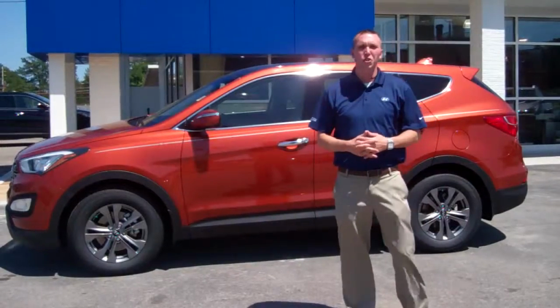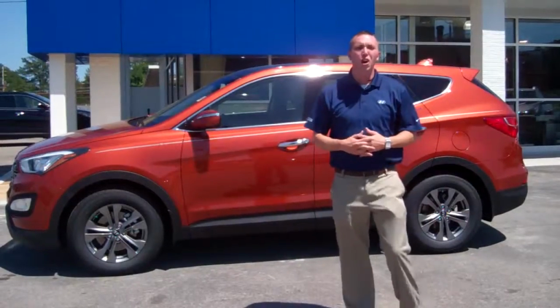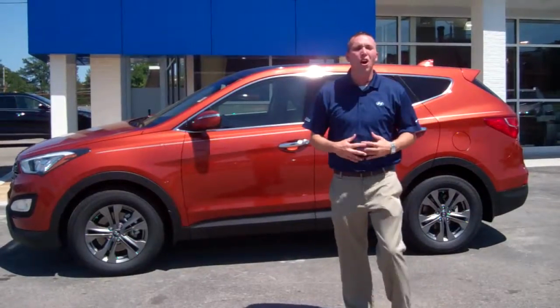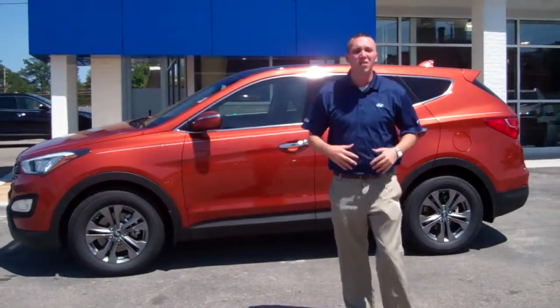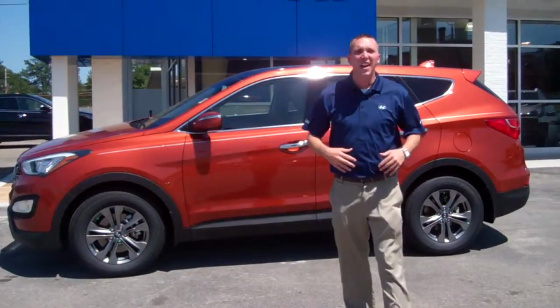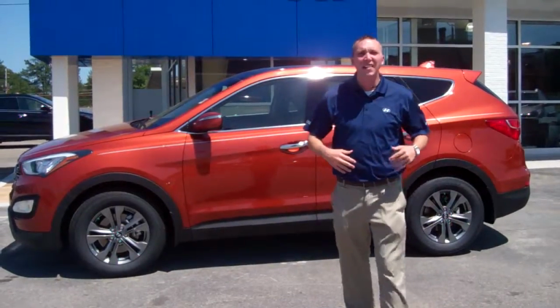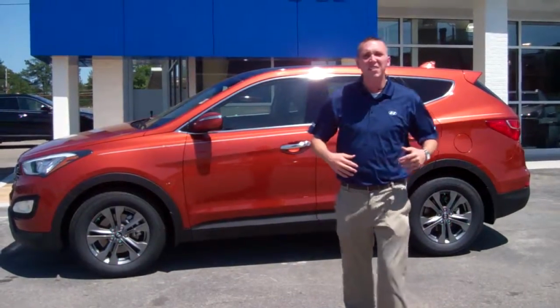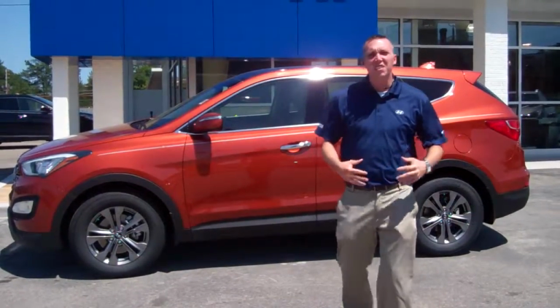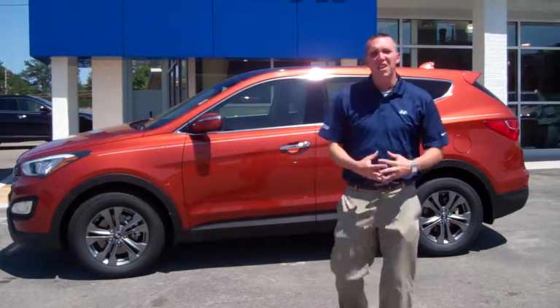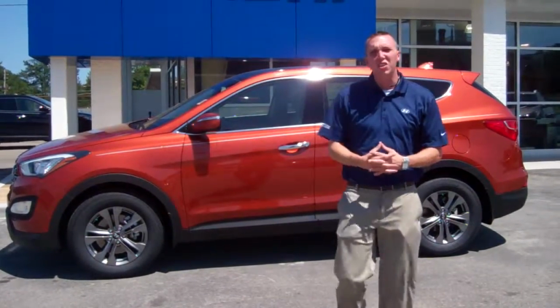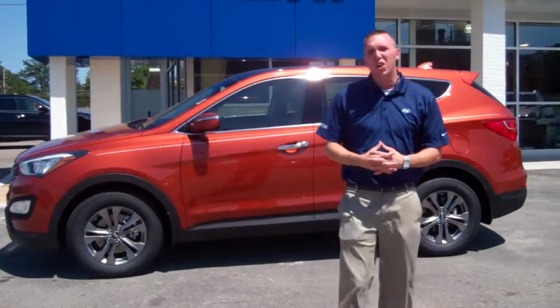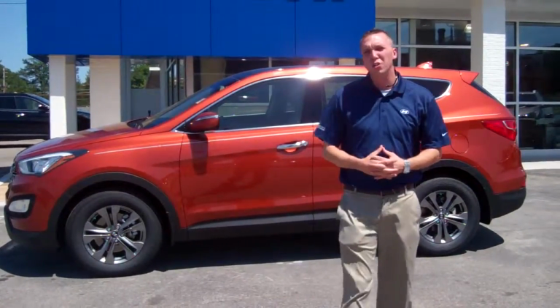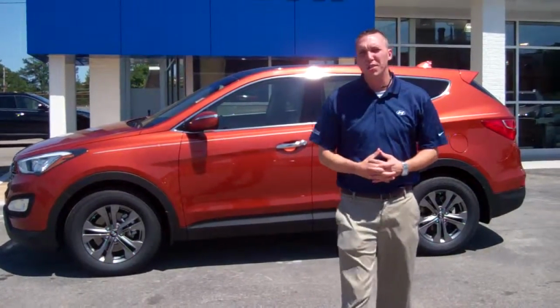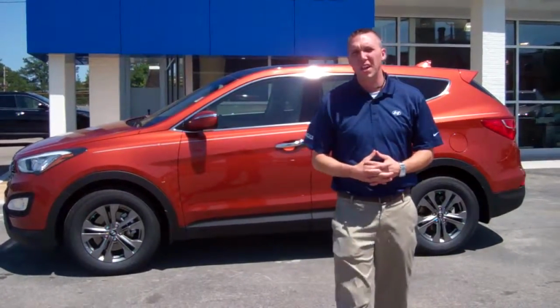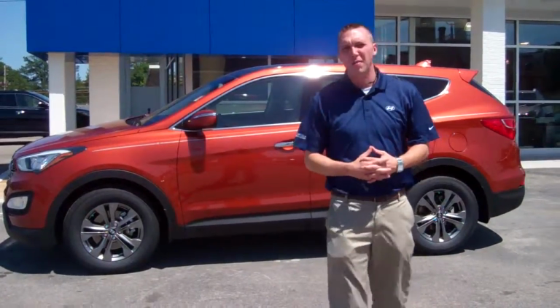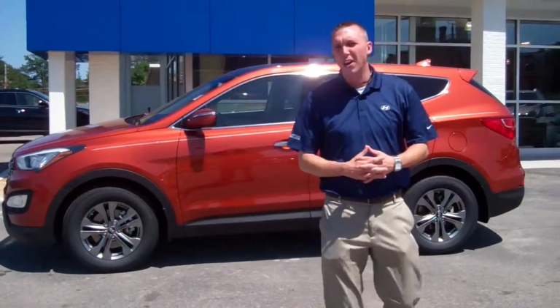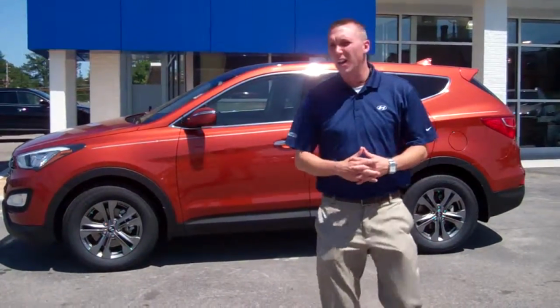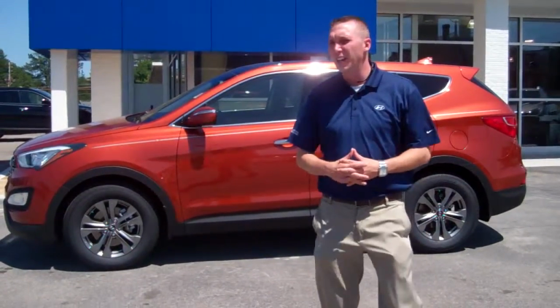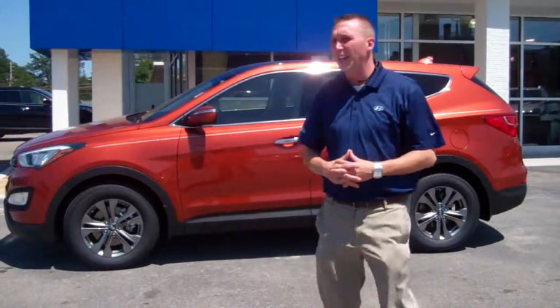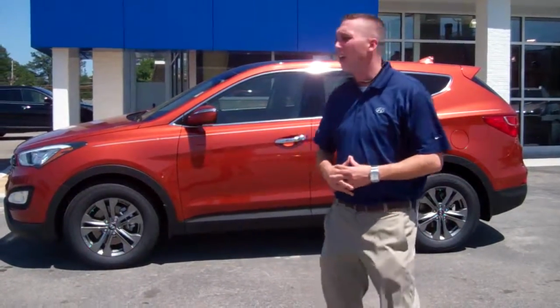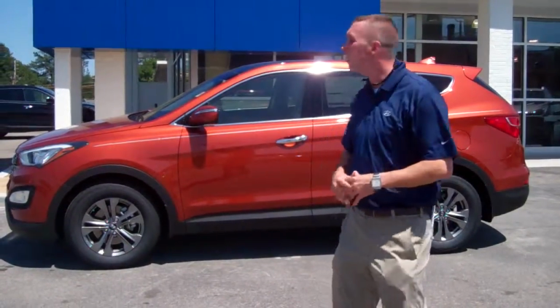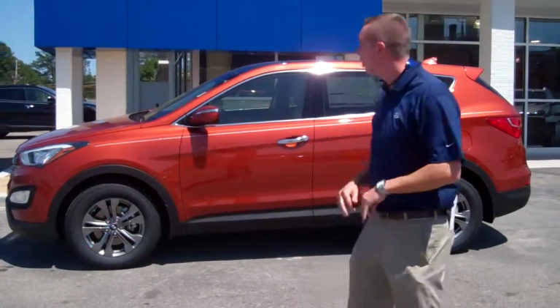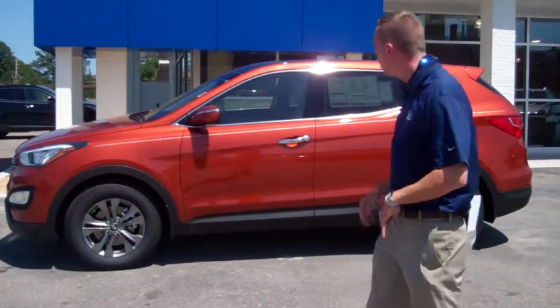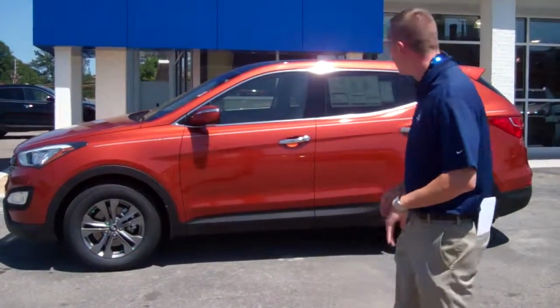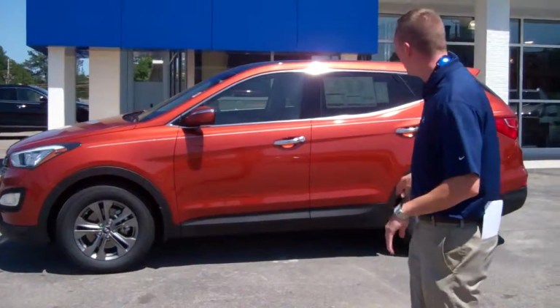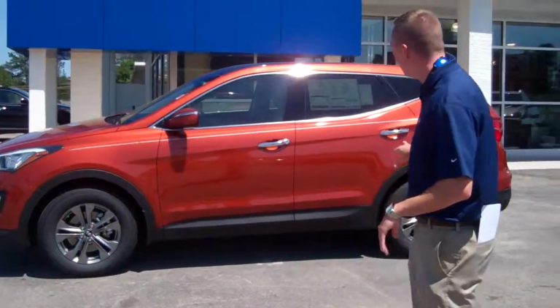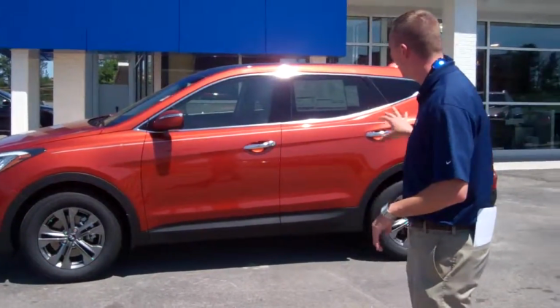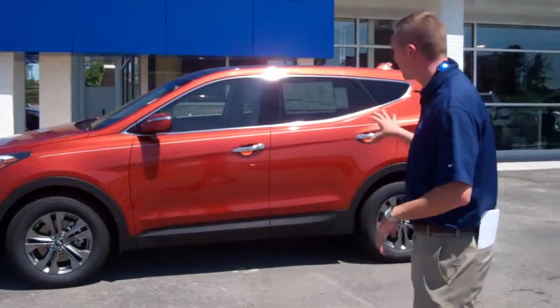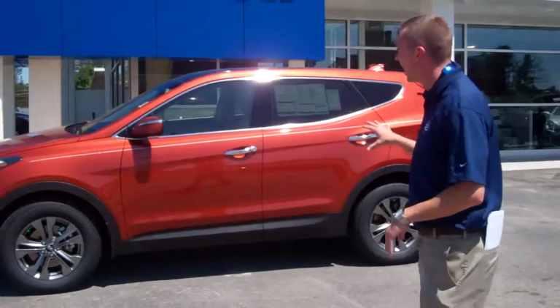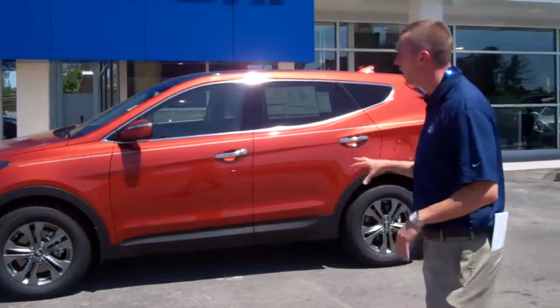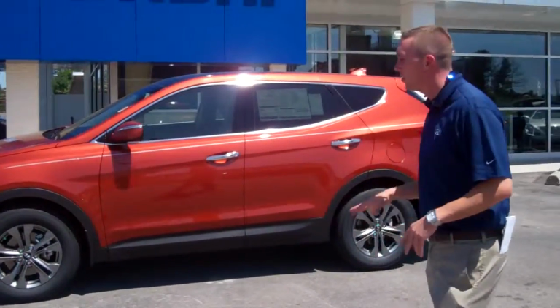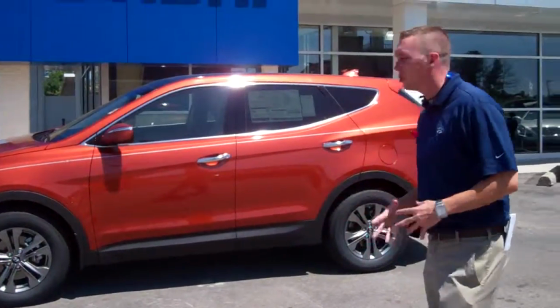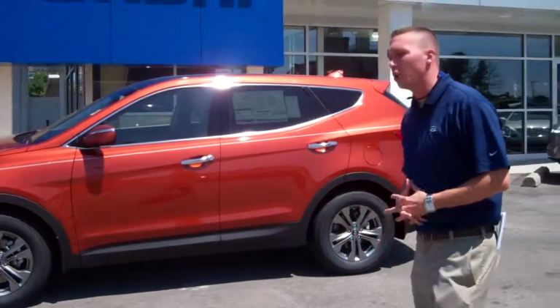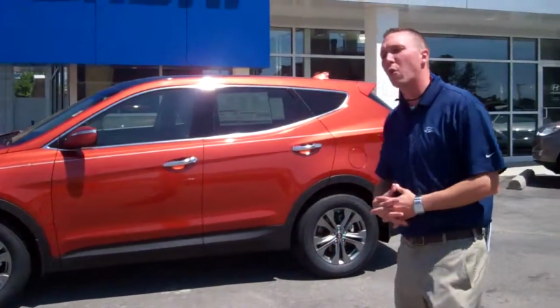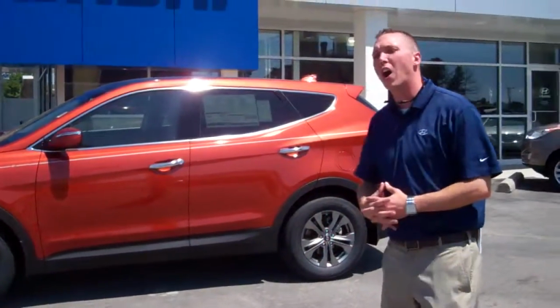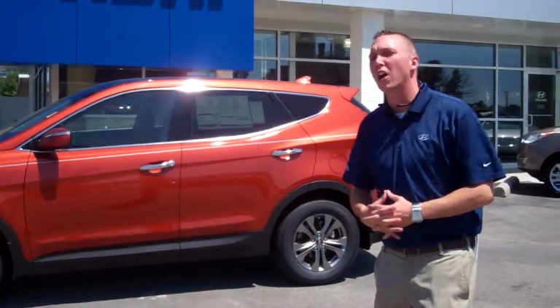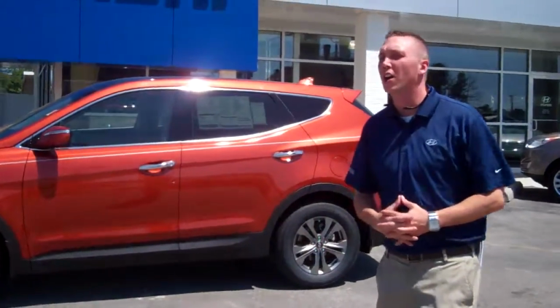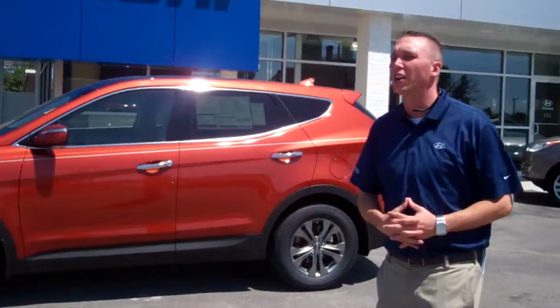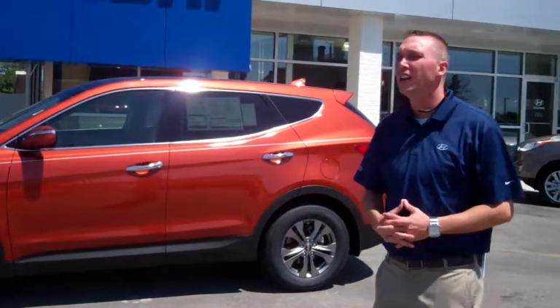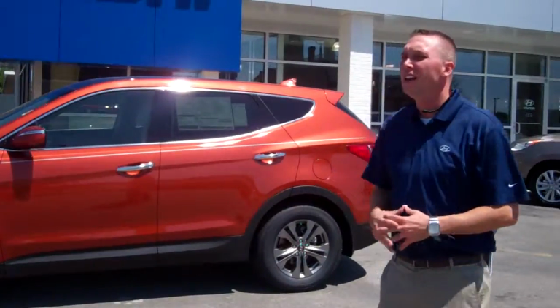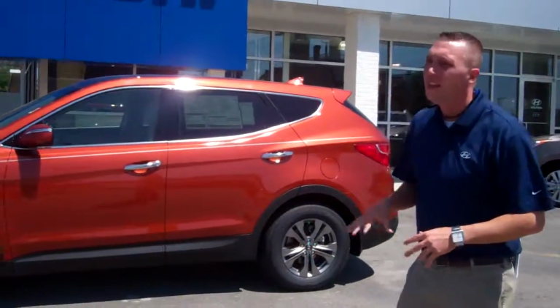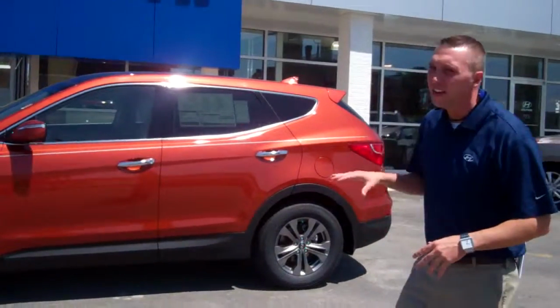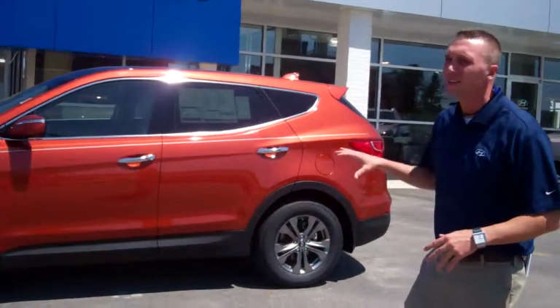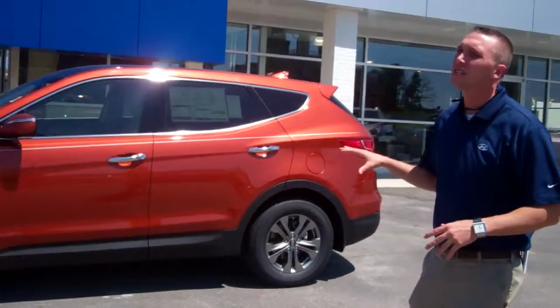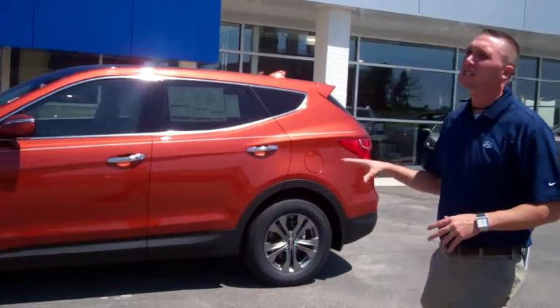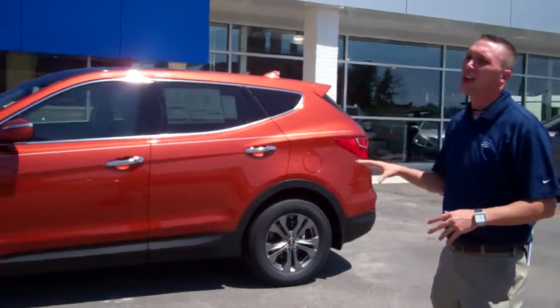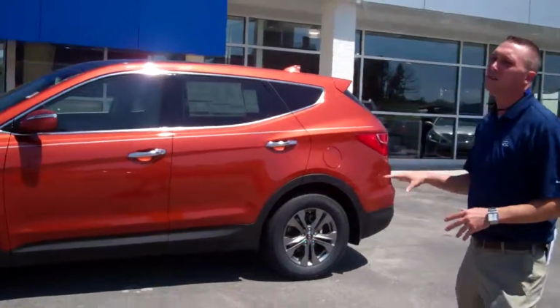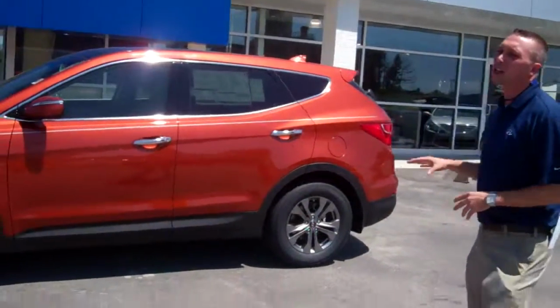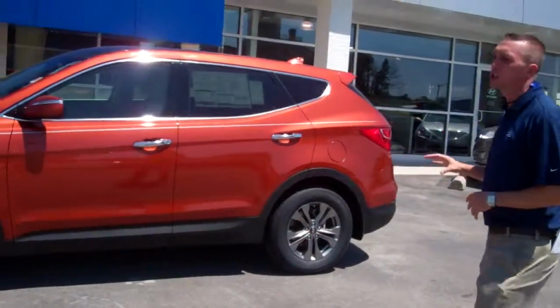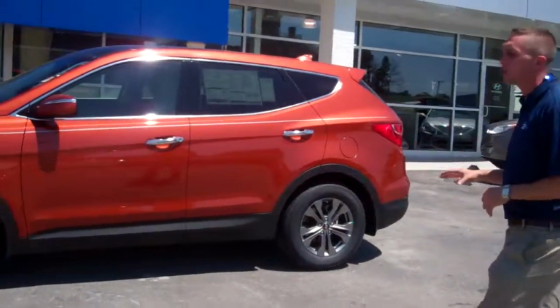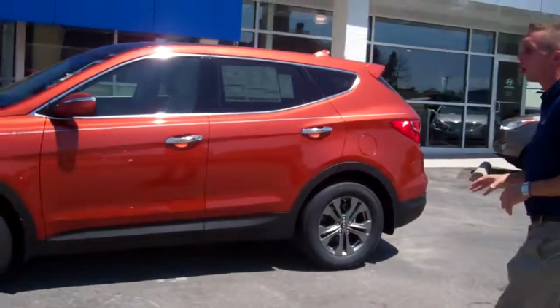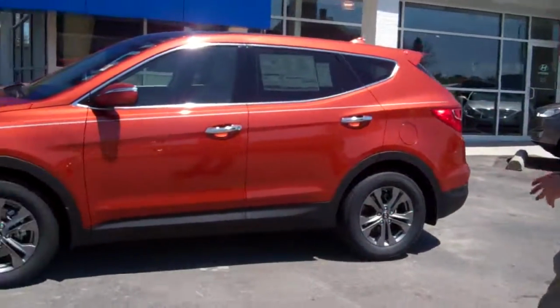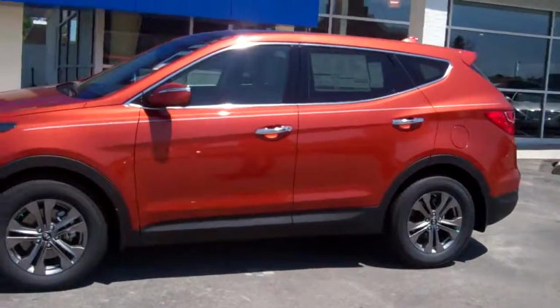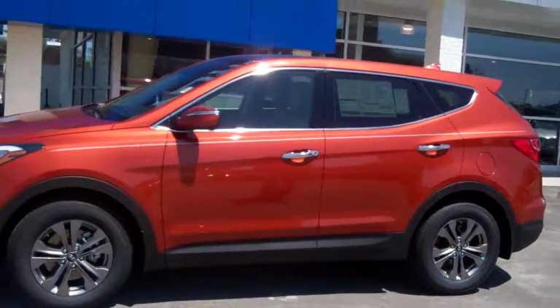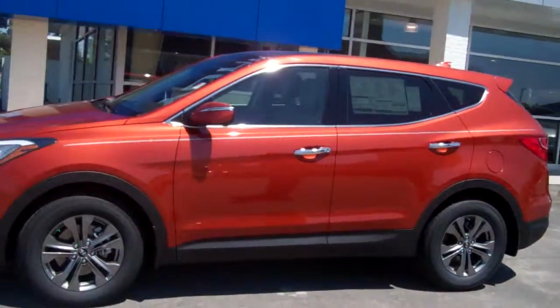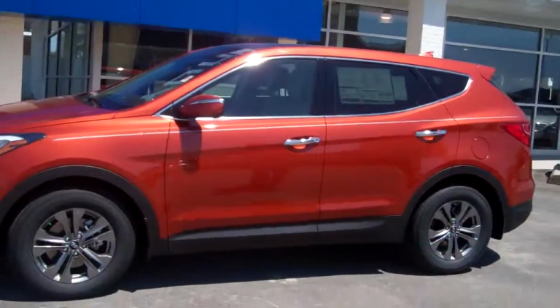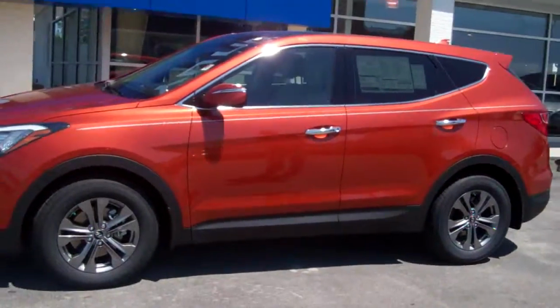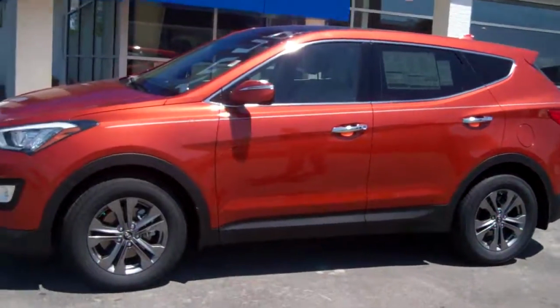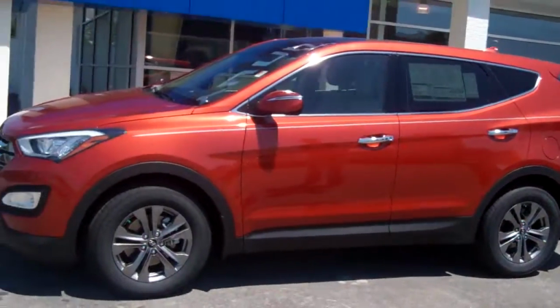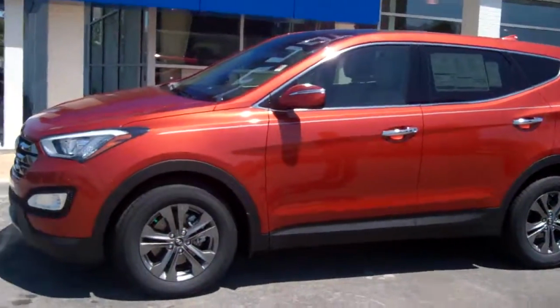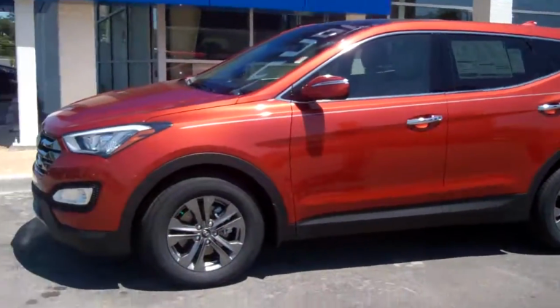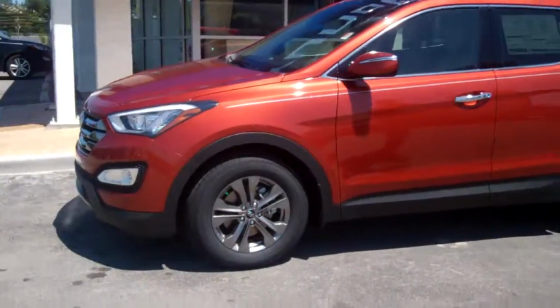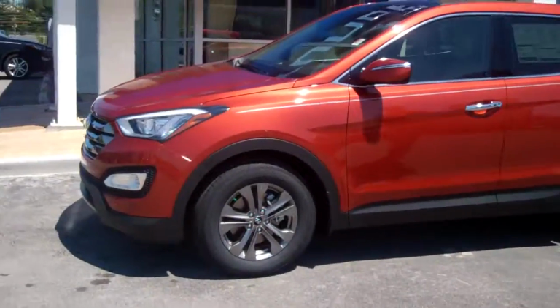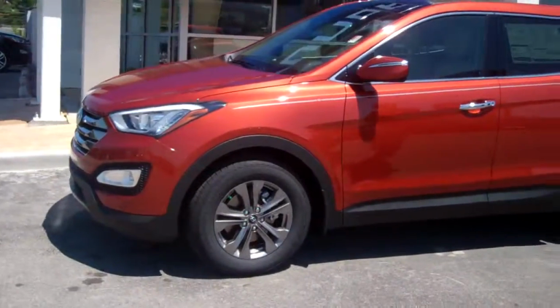Charles, hey, this is Seth Starrs with Tamron Hyundai. I want to show you exactly what you're inquiring on. This is the Santa Fe Sport. You inquired on a red one.